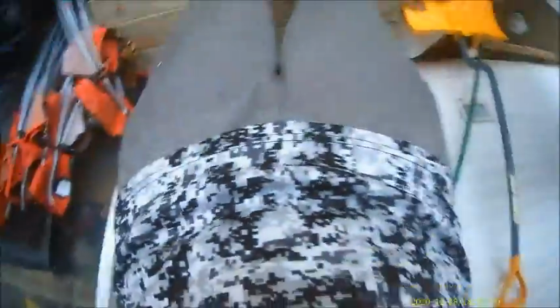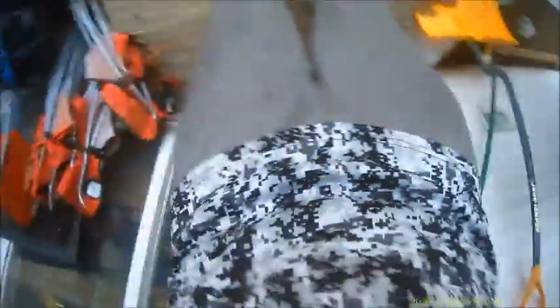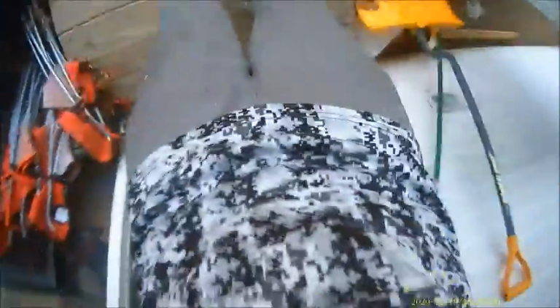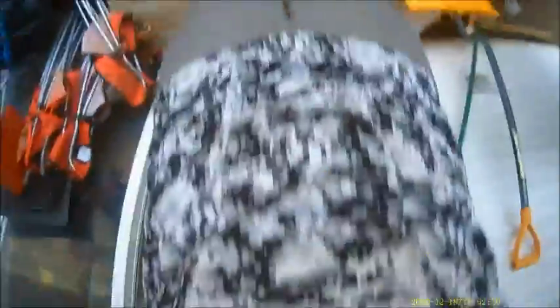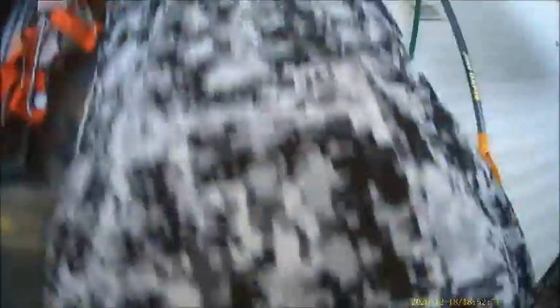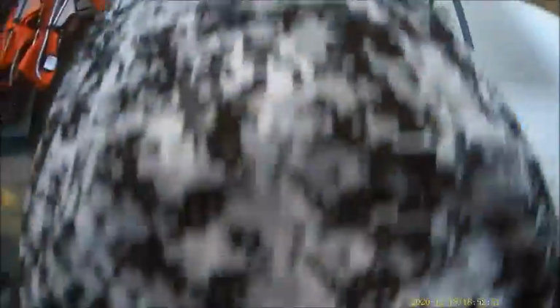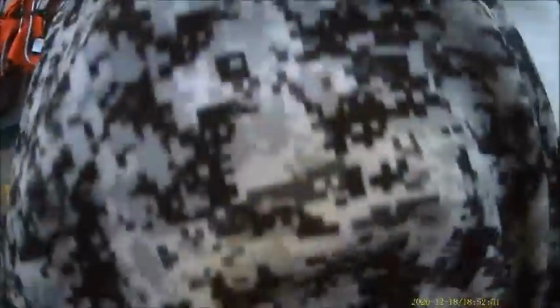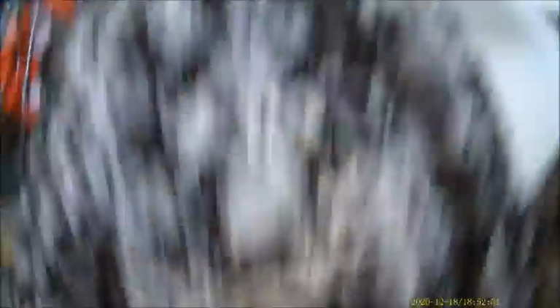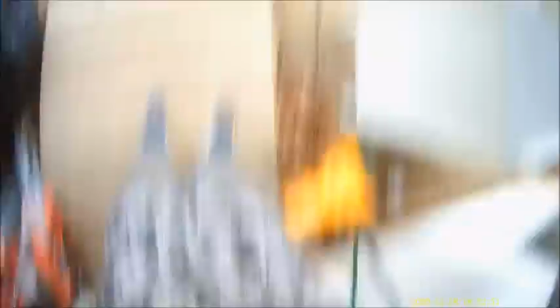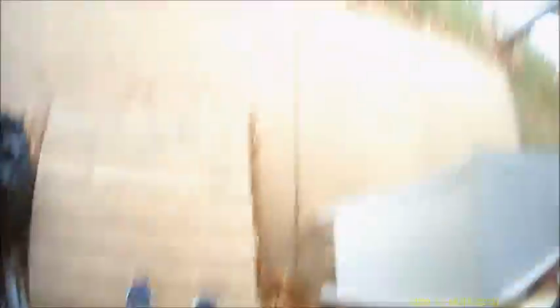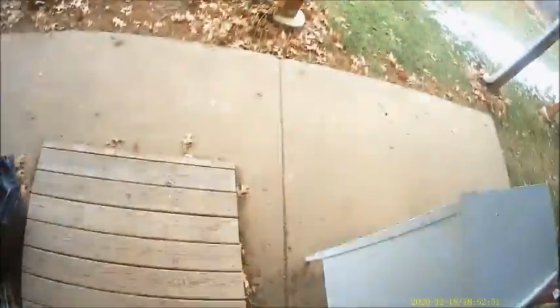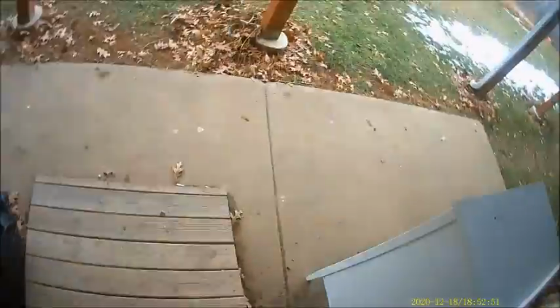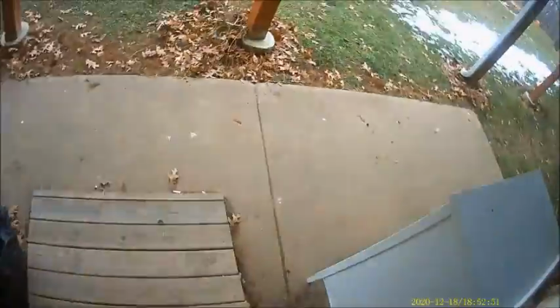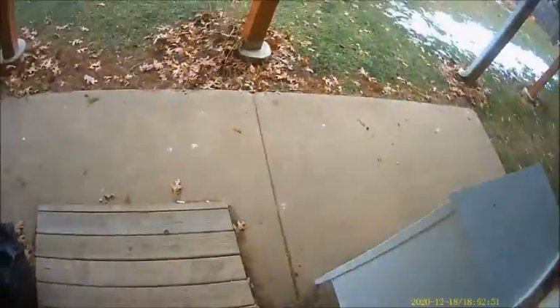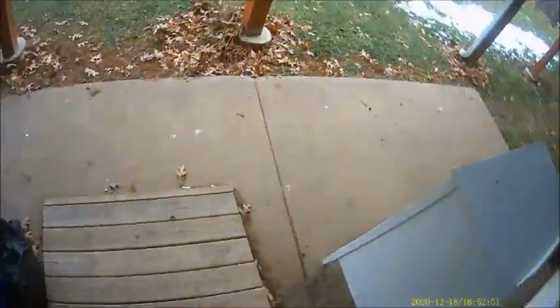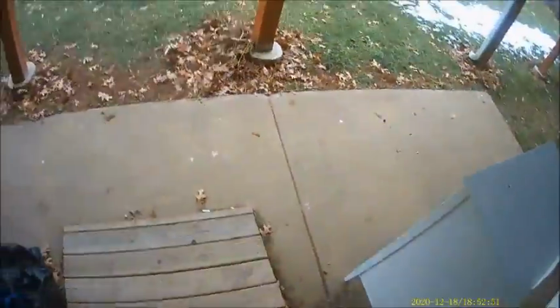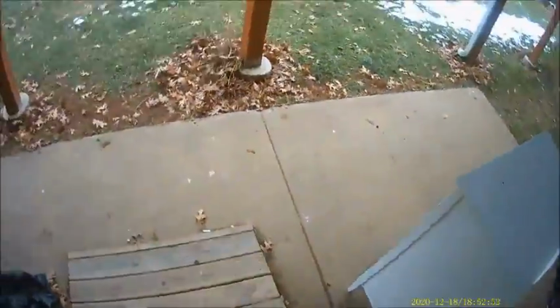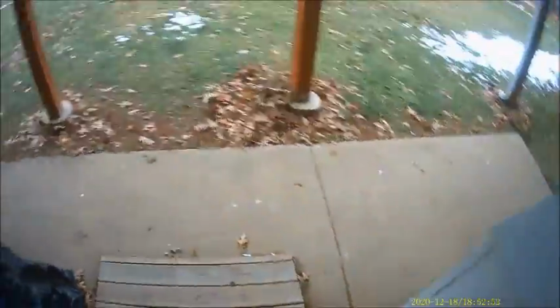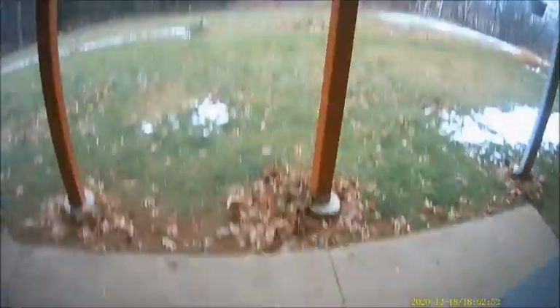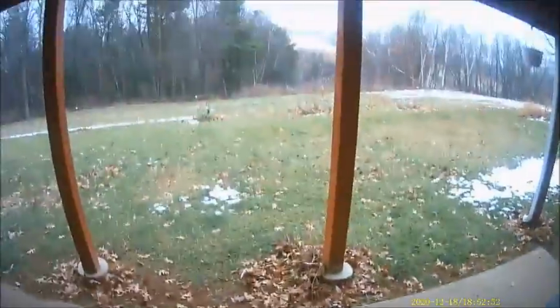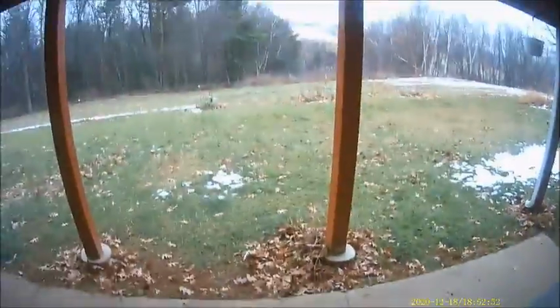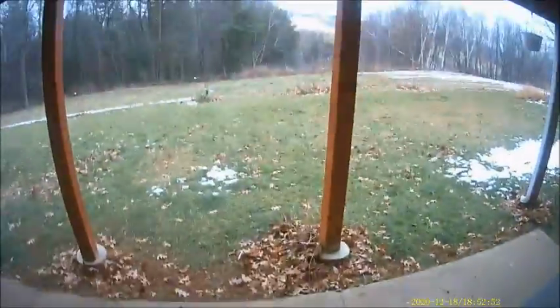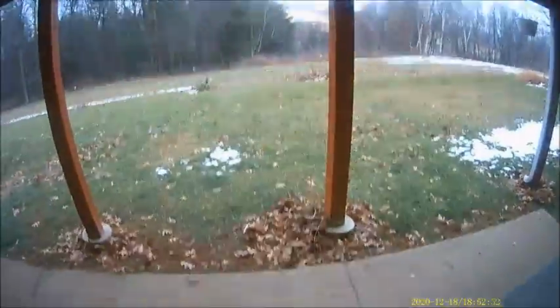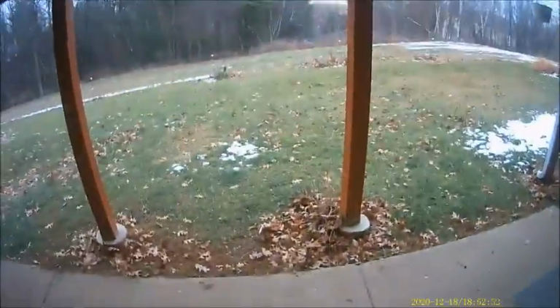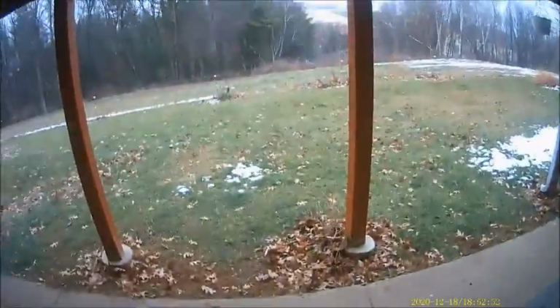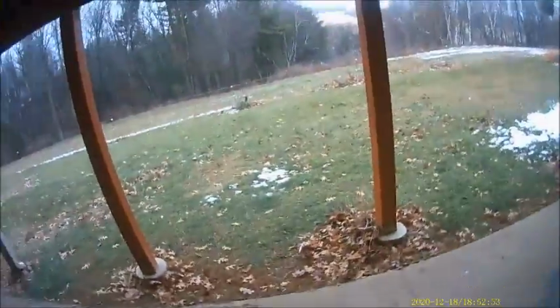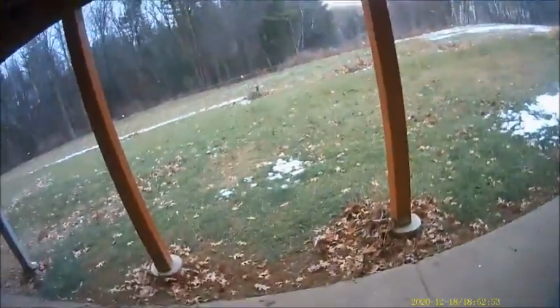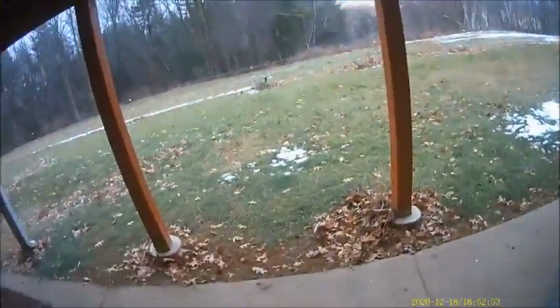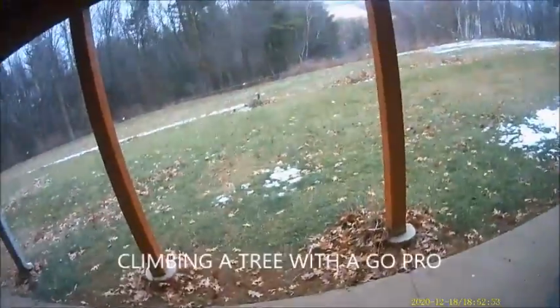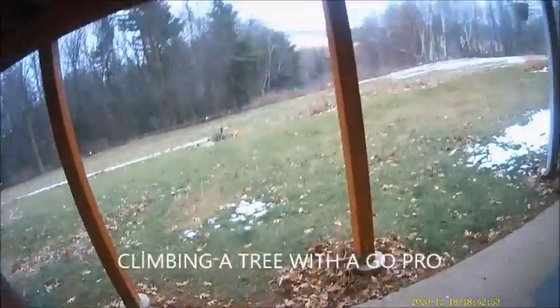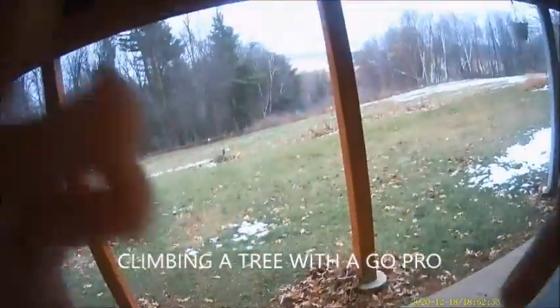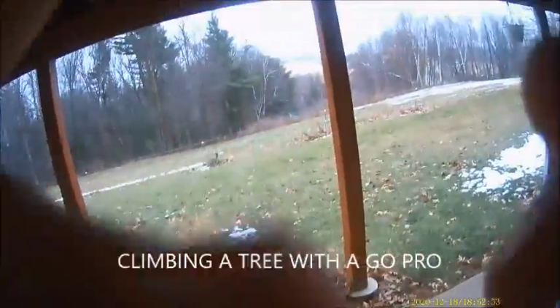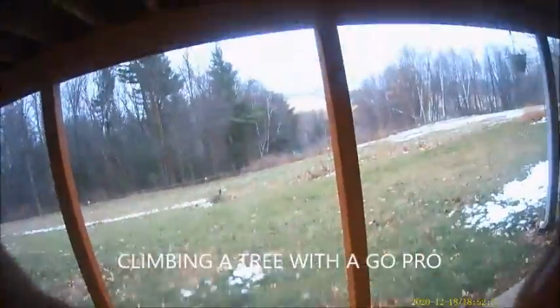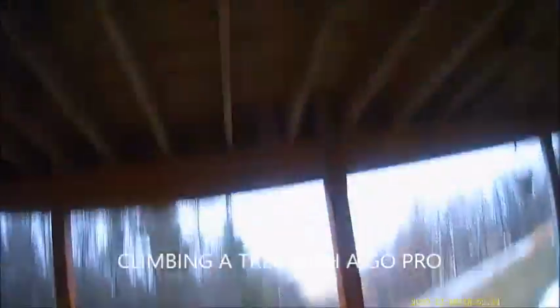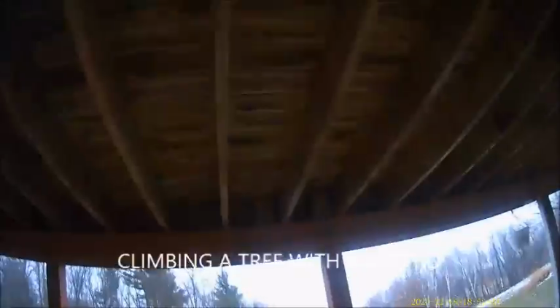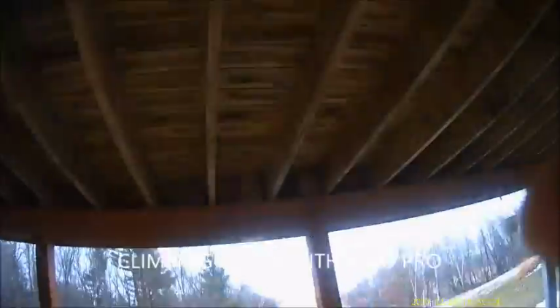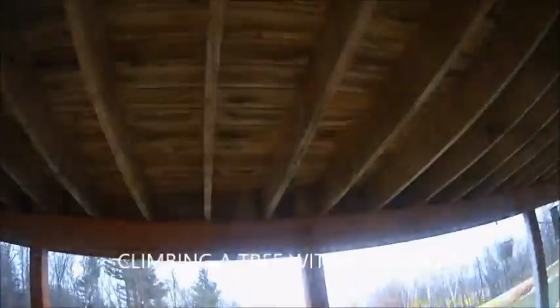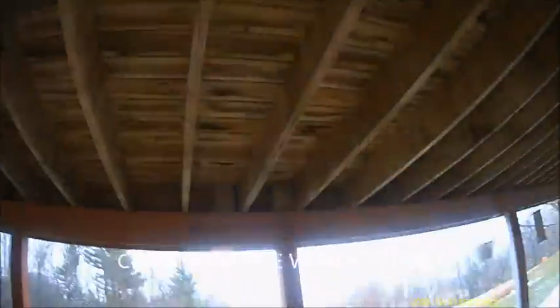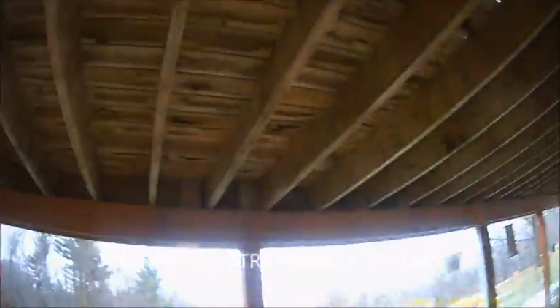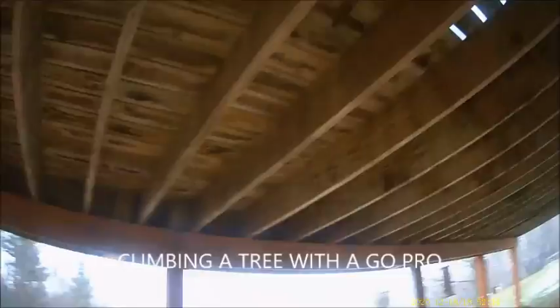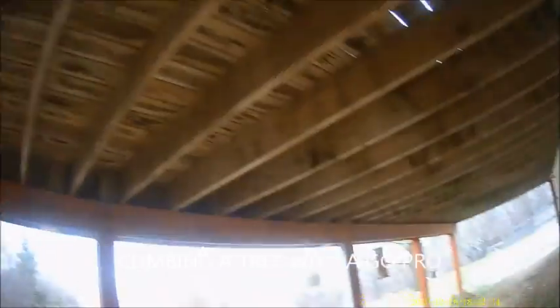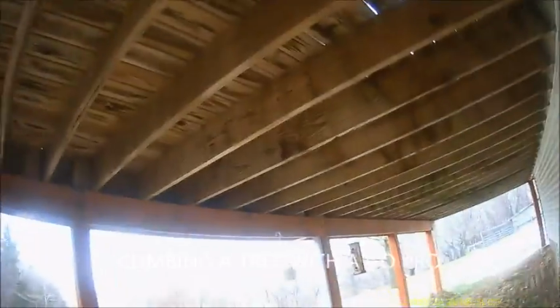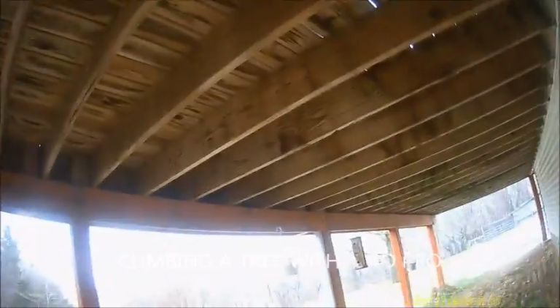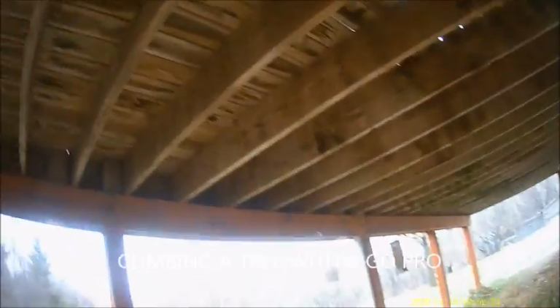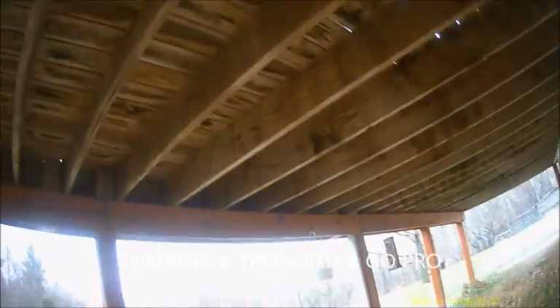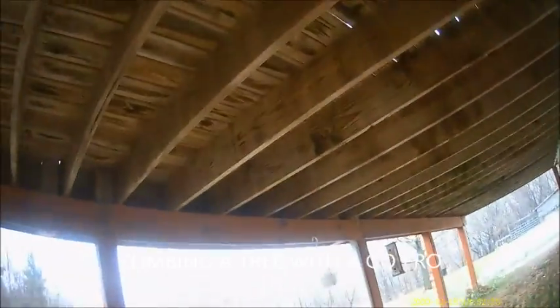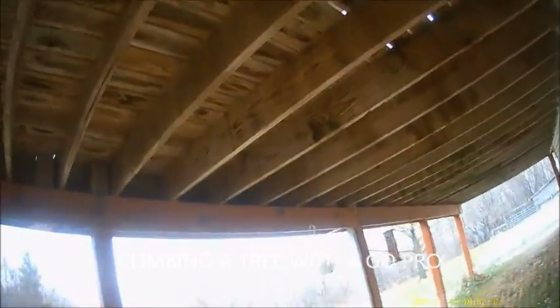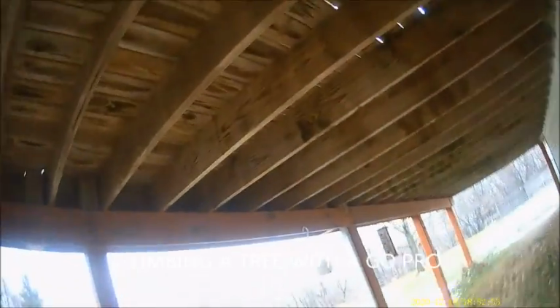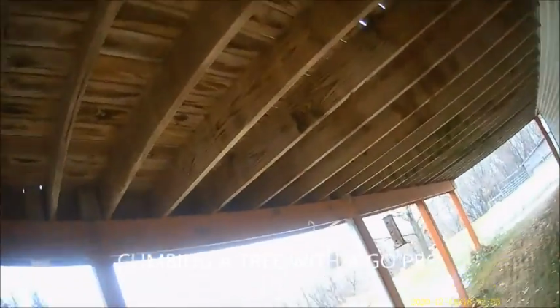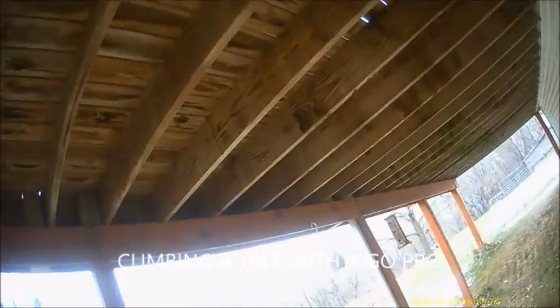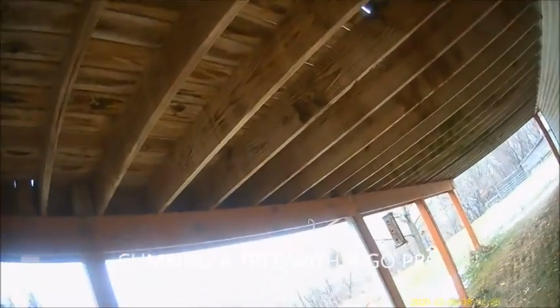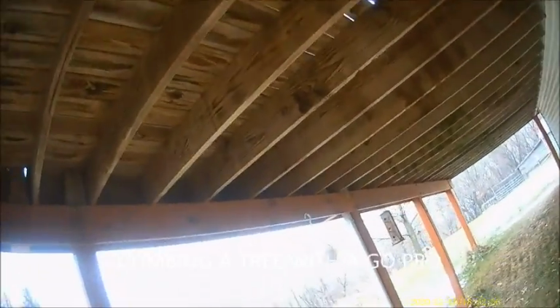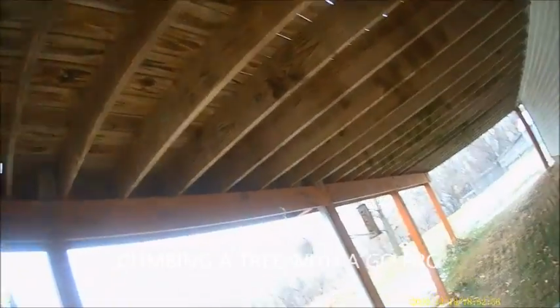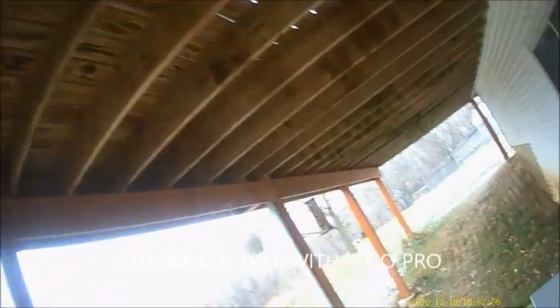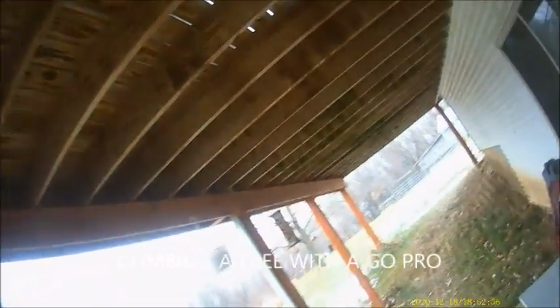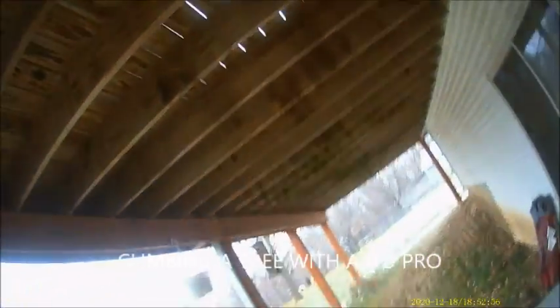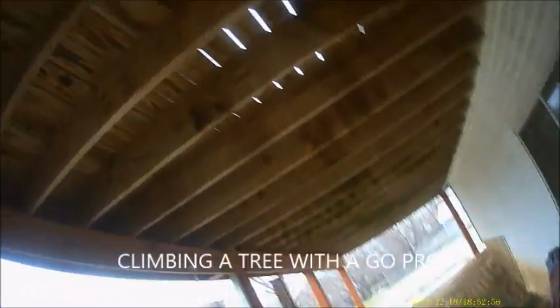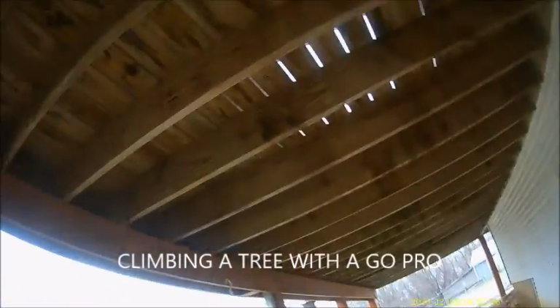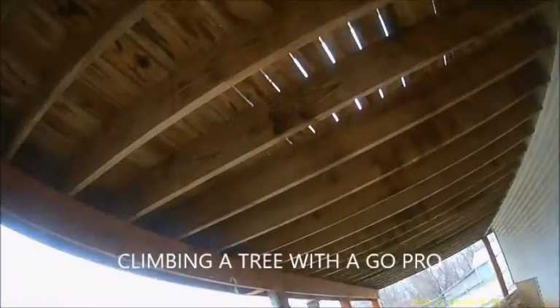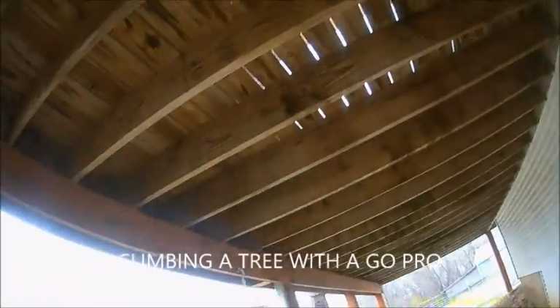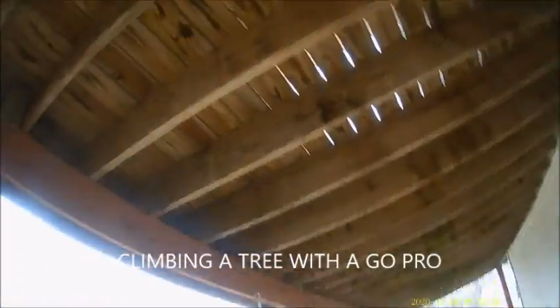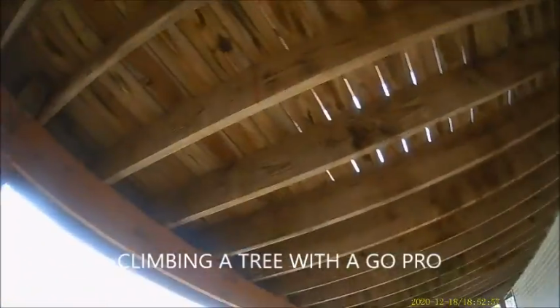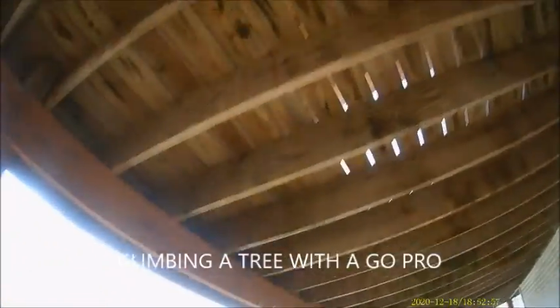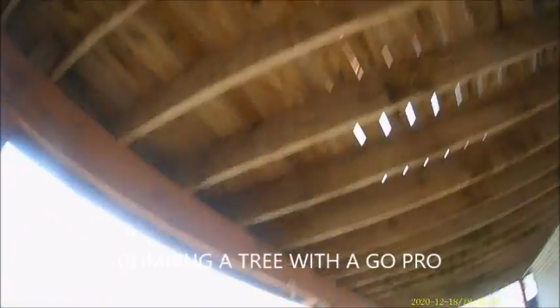Alright, we've got the GoPro on and we are going to climb a tree with the GoPro on. So how do you guys feel about this?